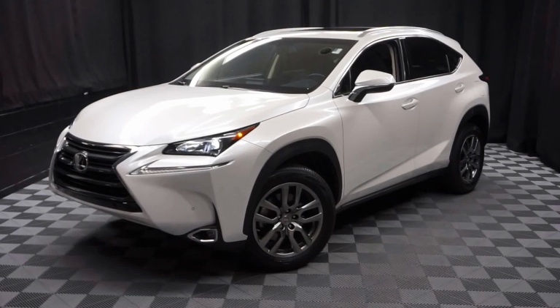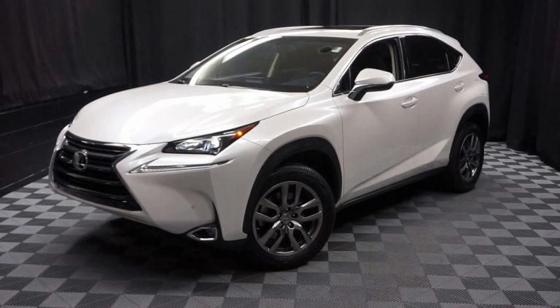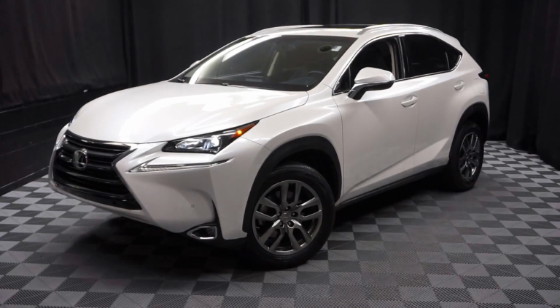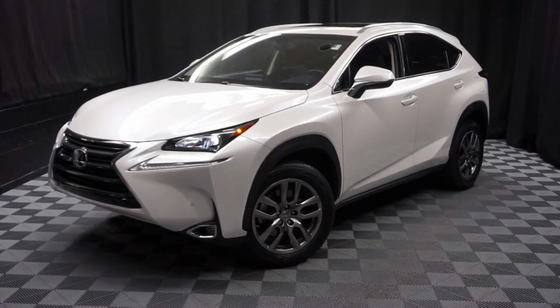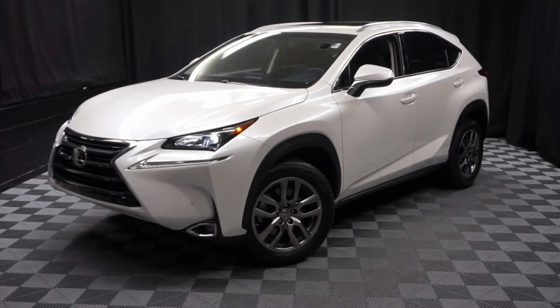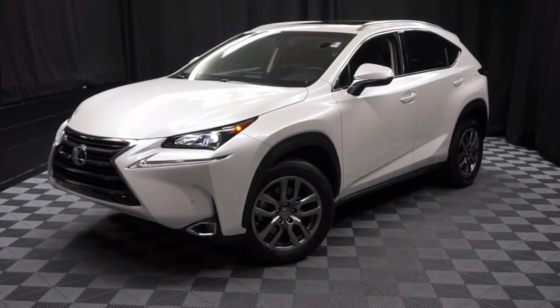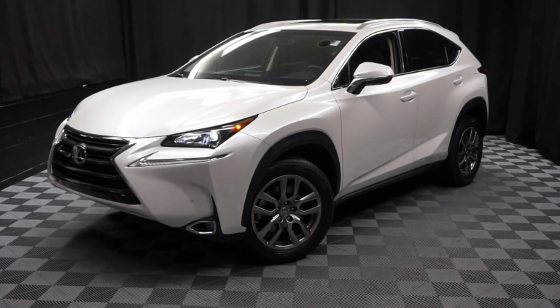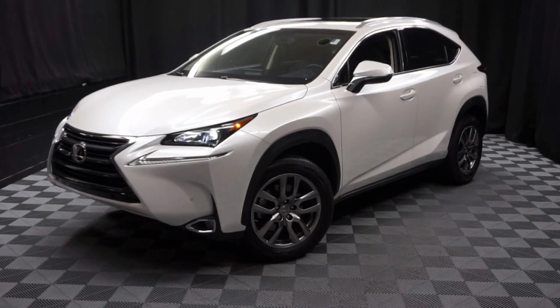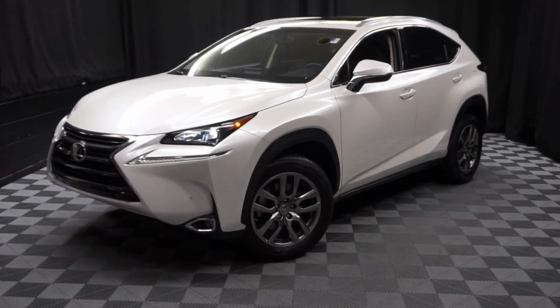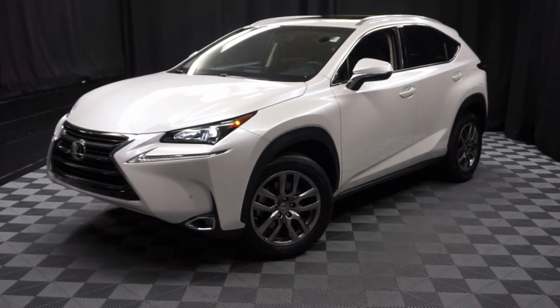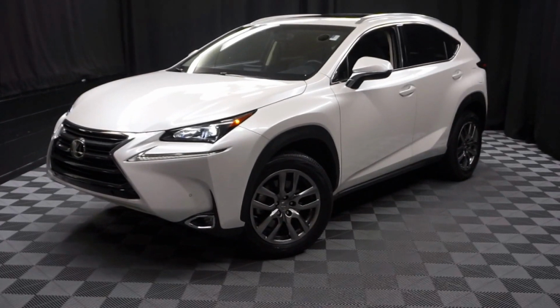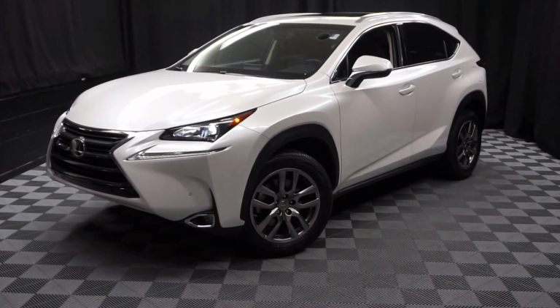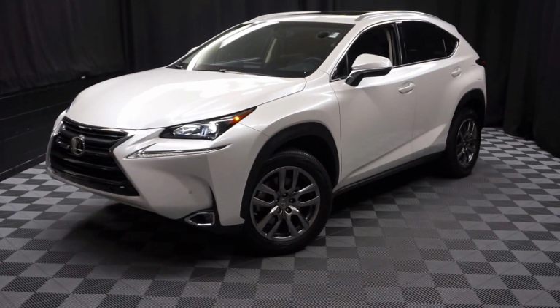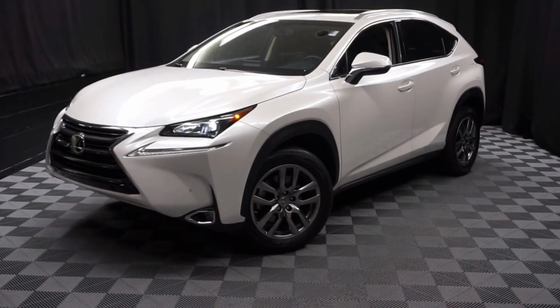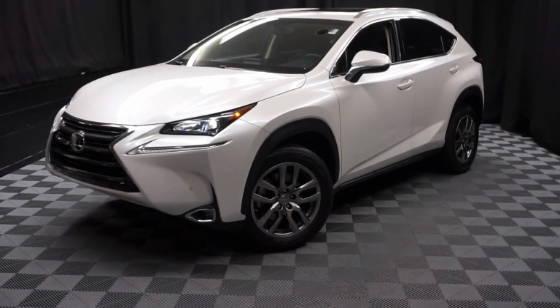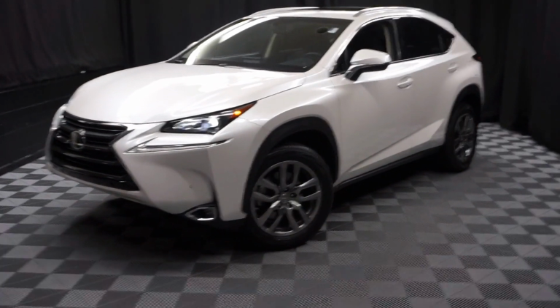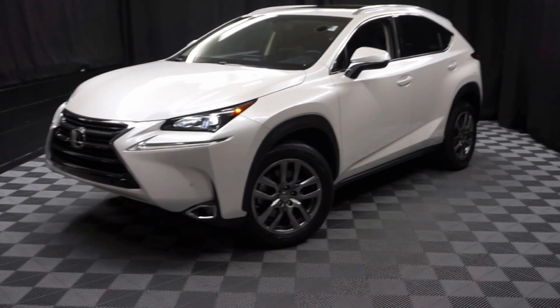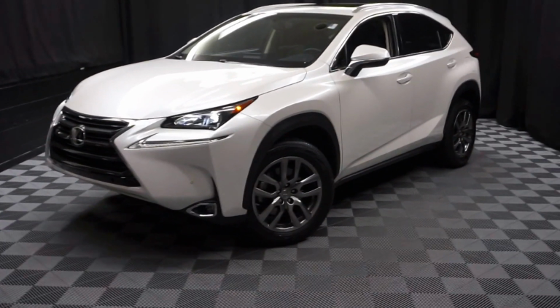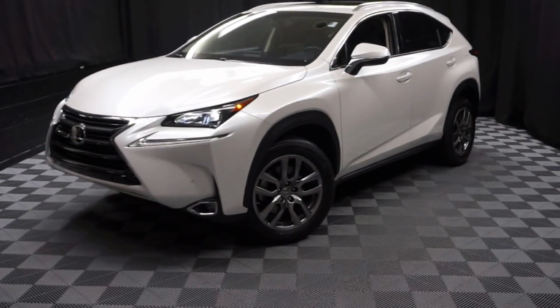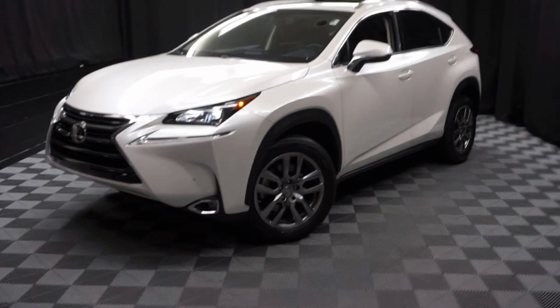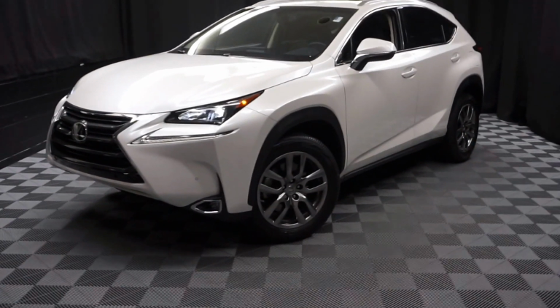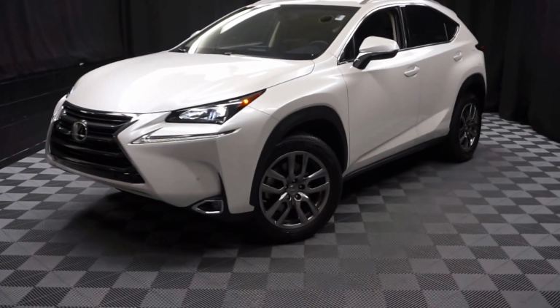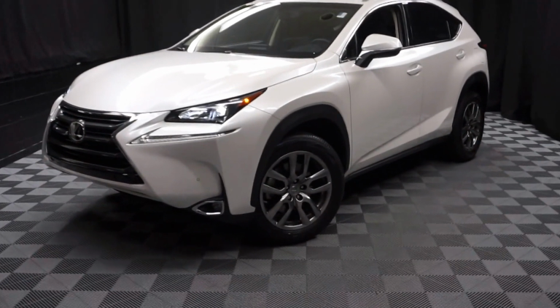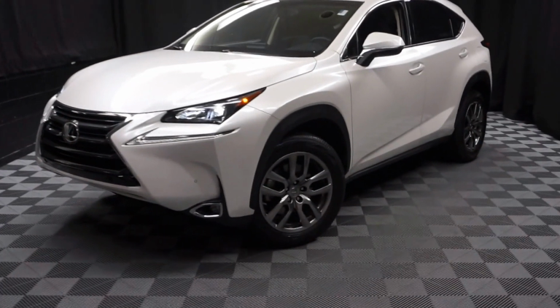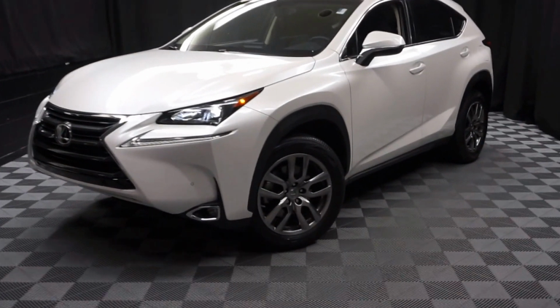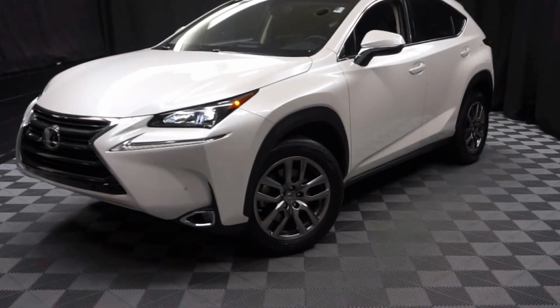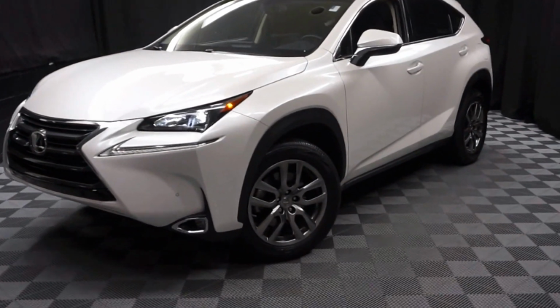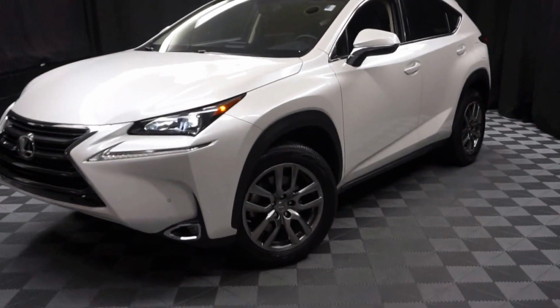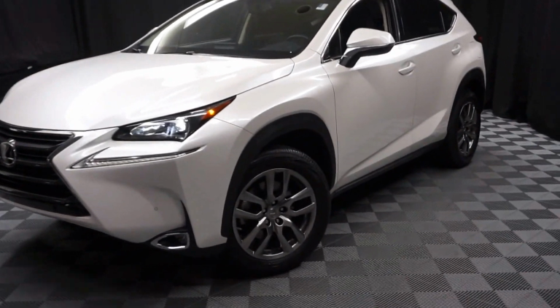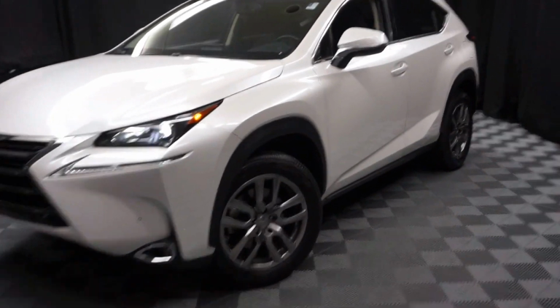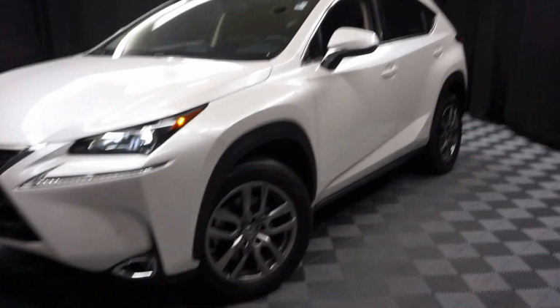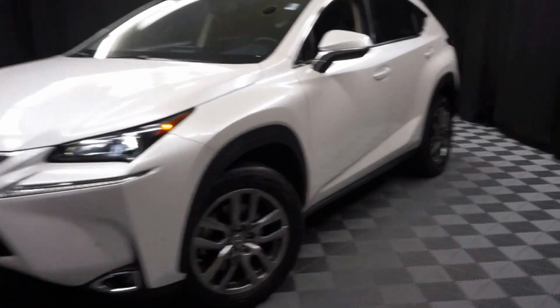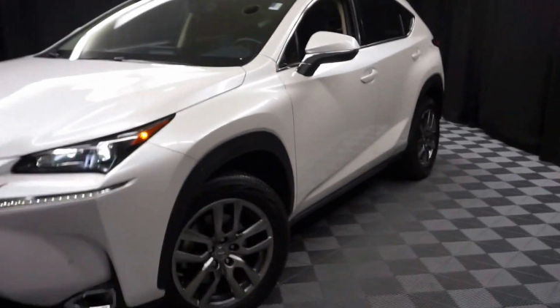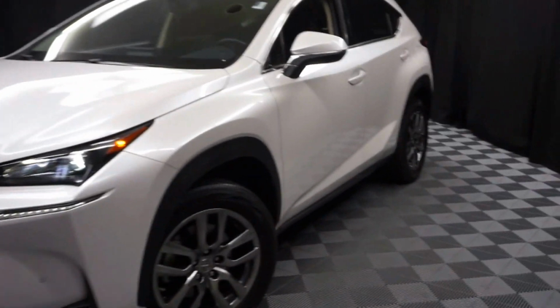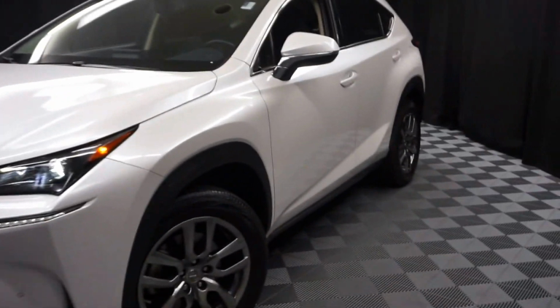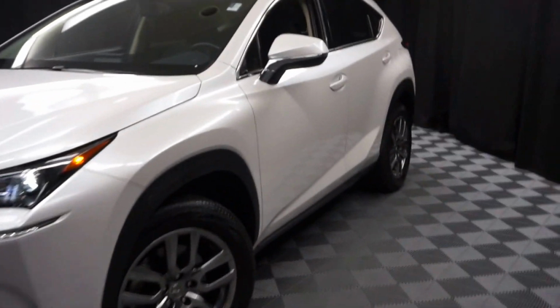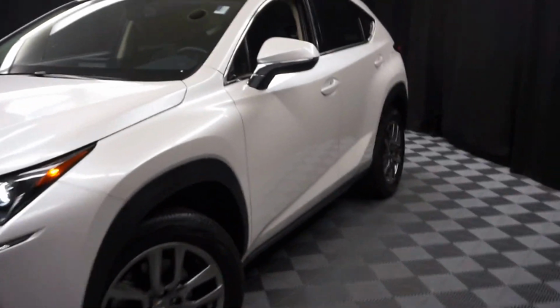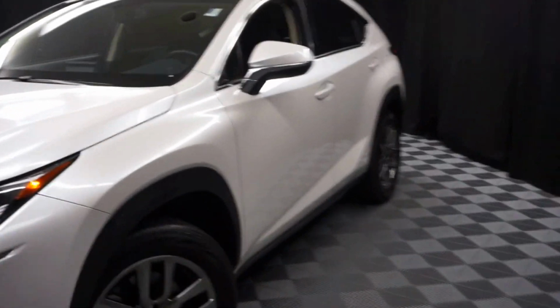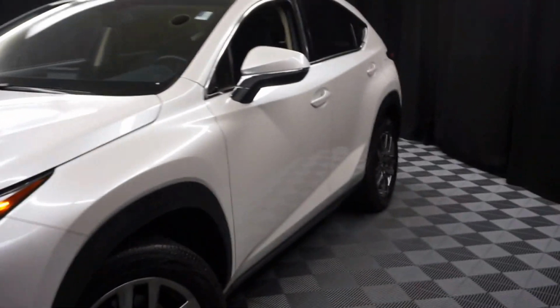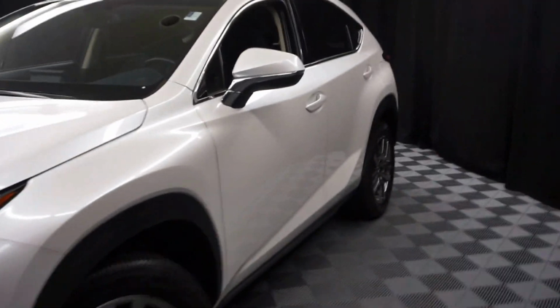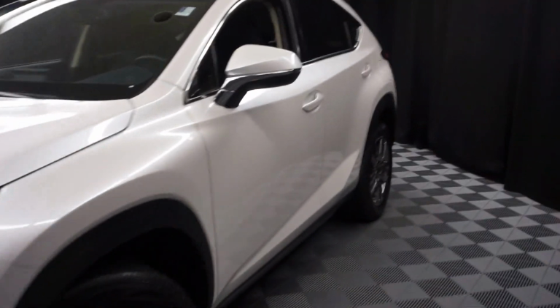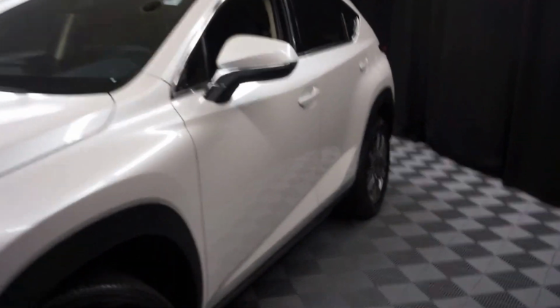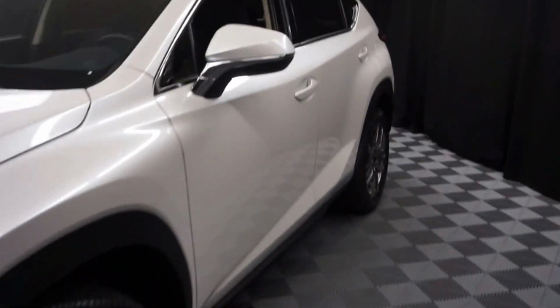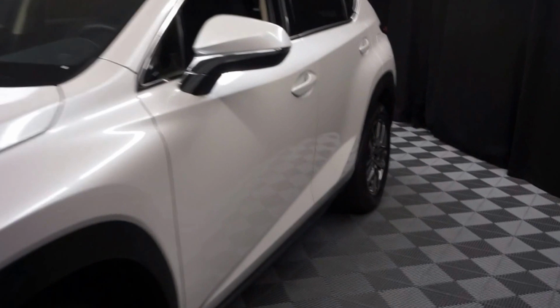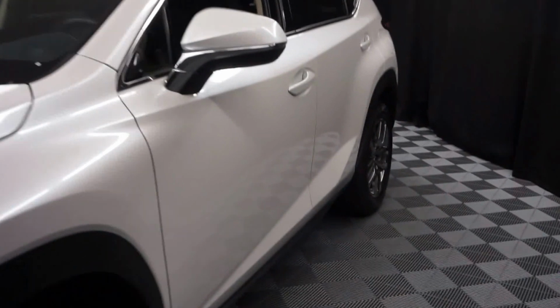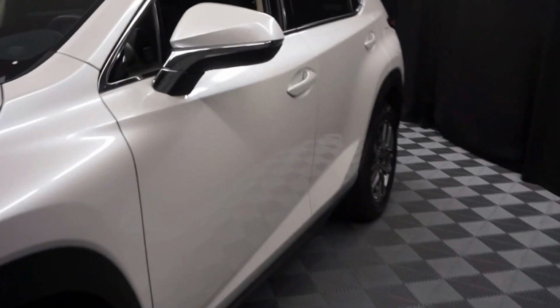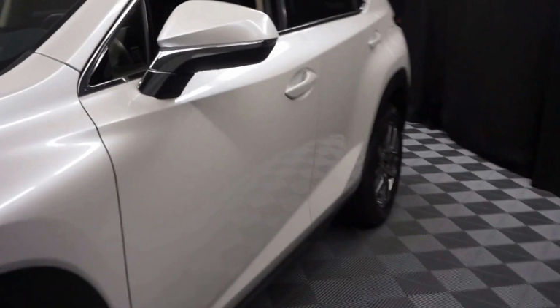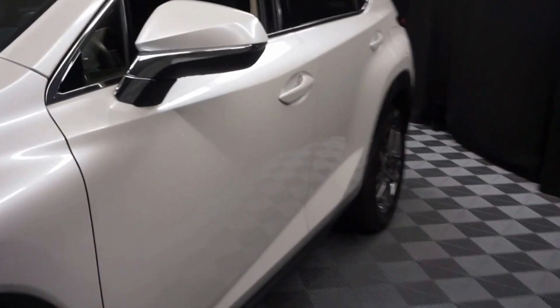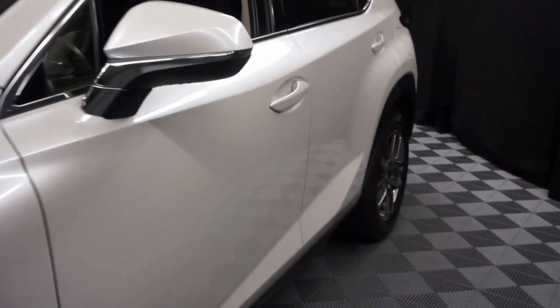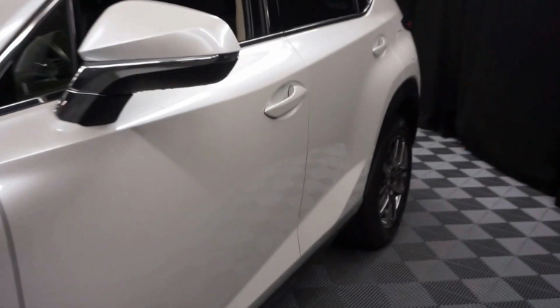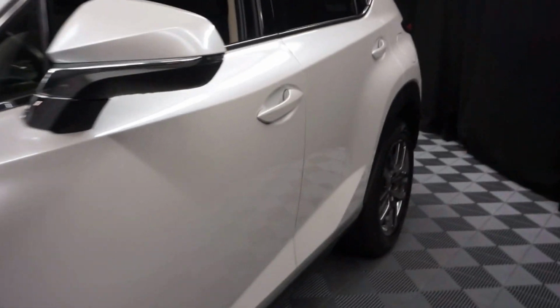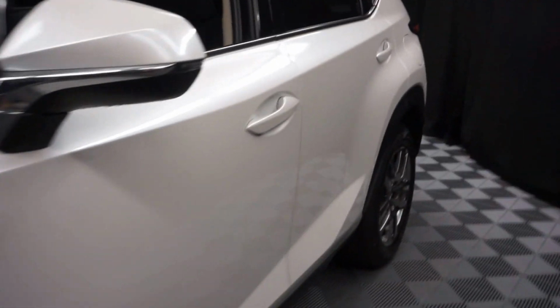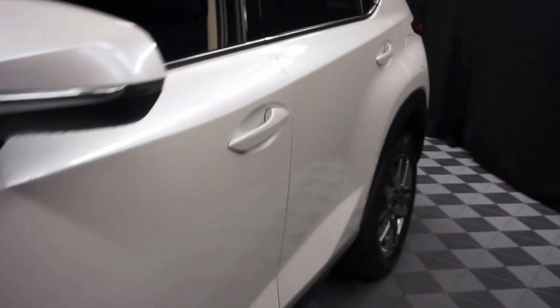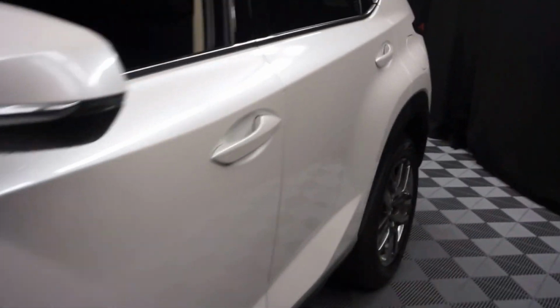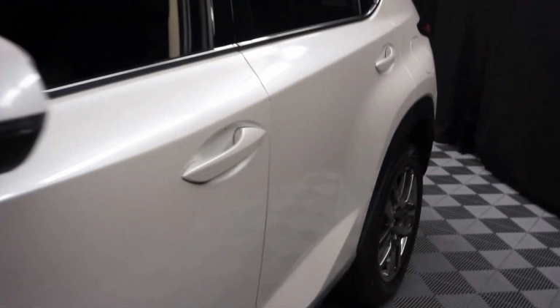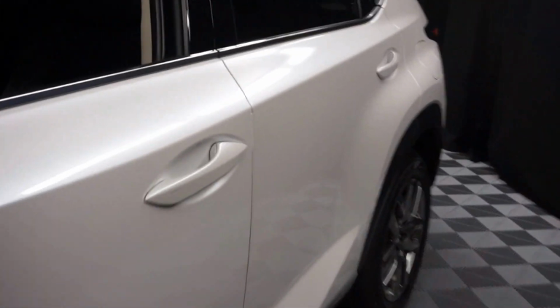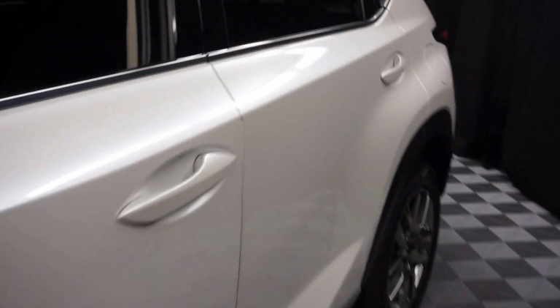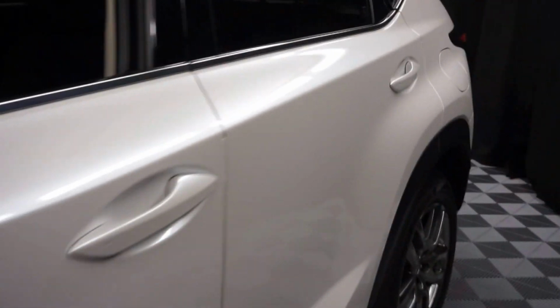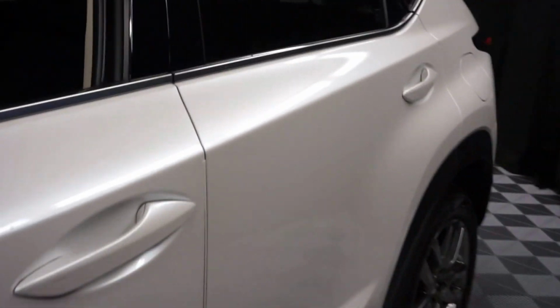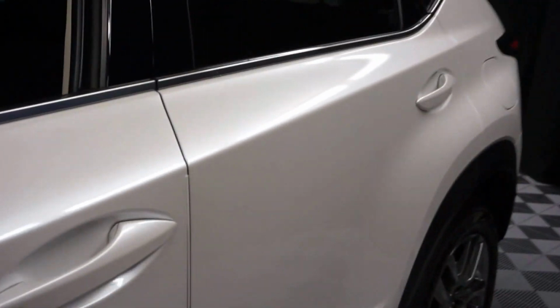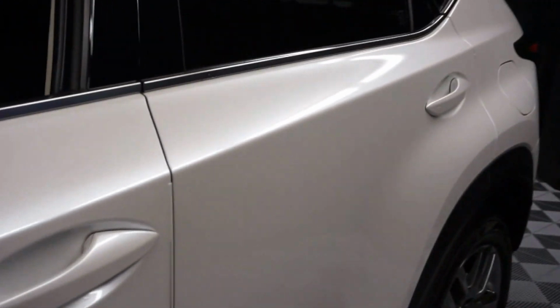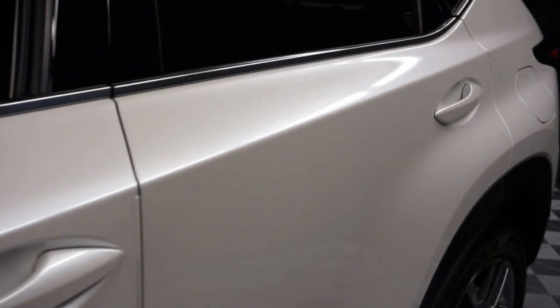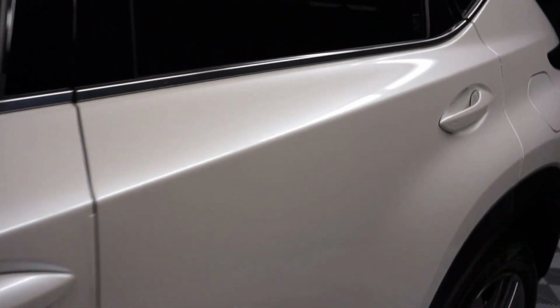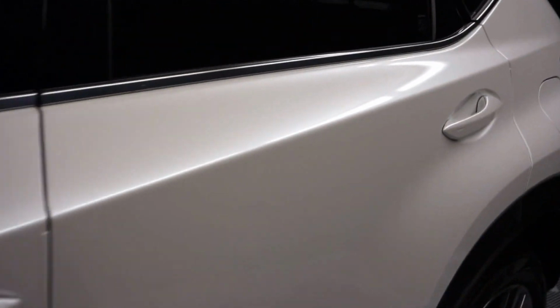All right, car shoppers, welcome back to Lexus of Wilmington. Right here is the 2016 Lexus NX200T.